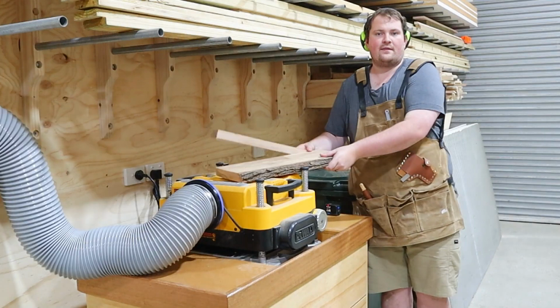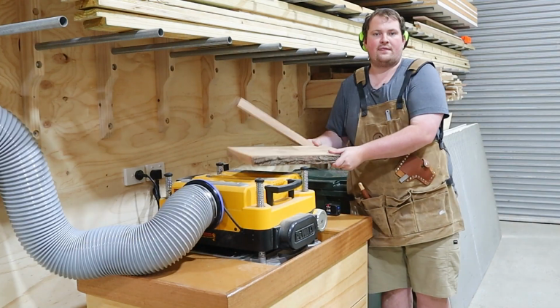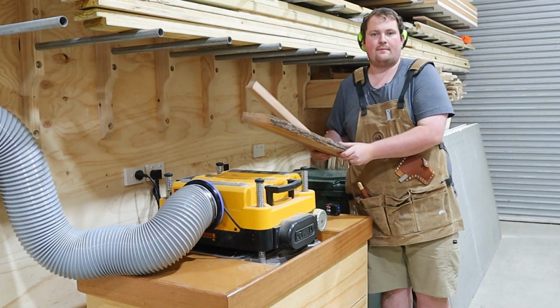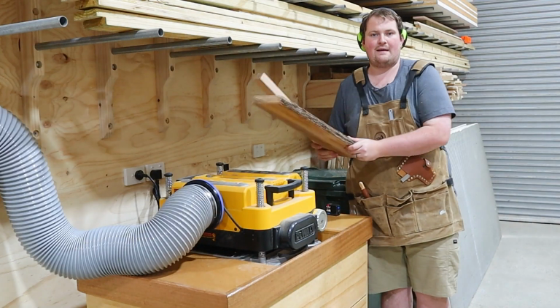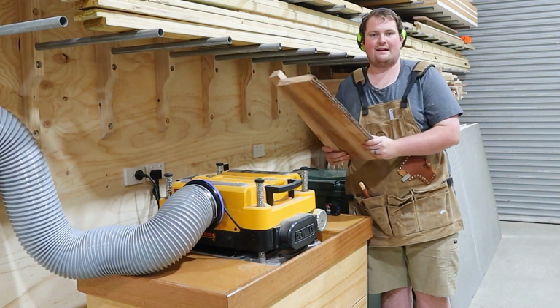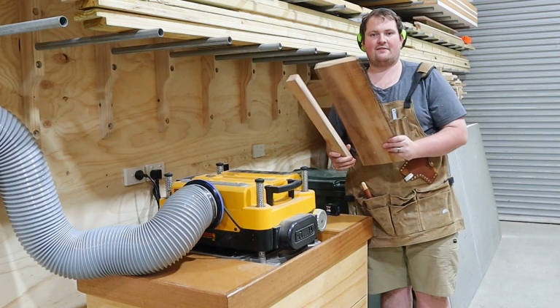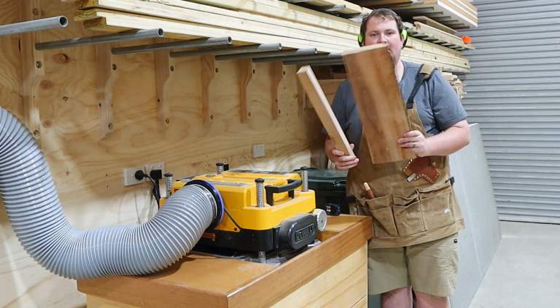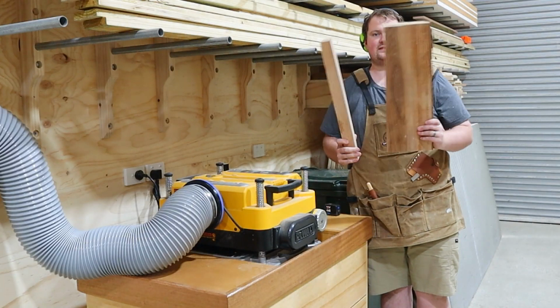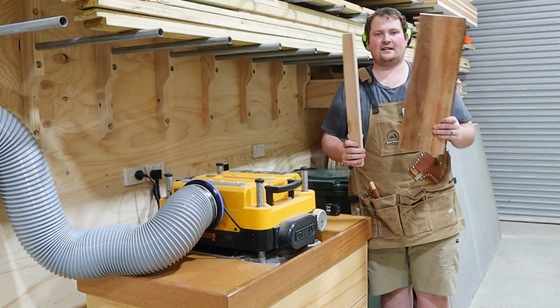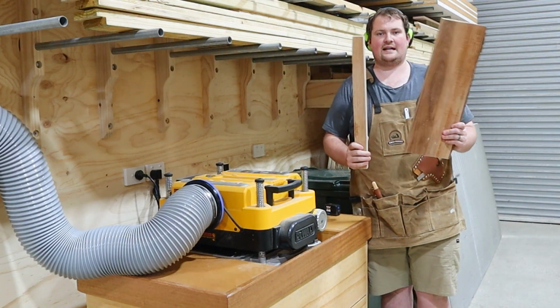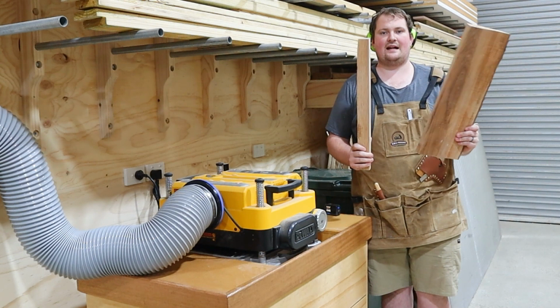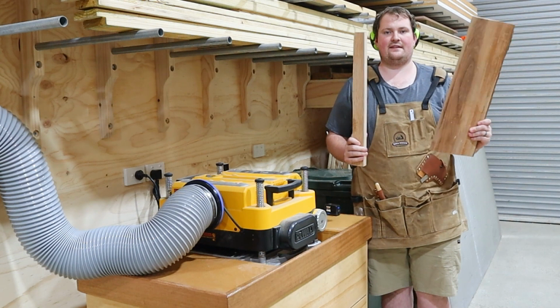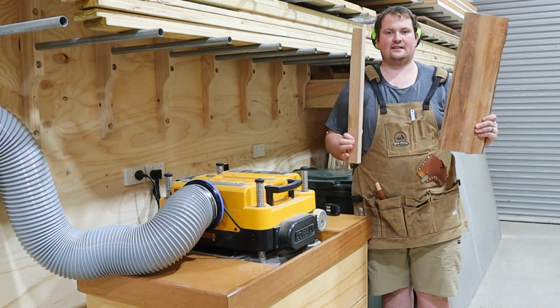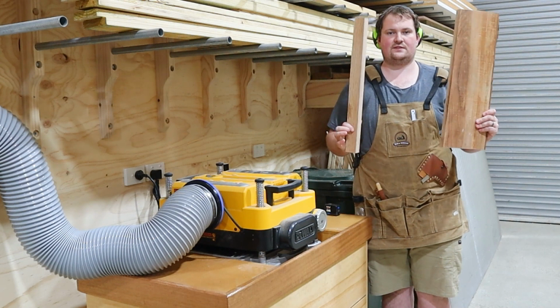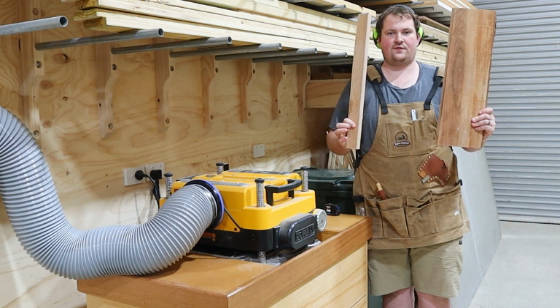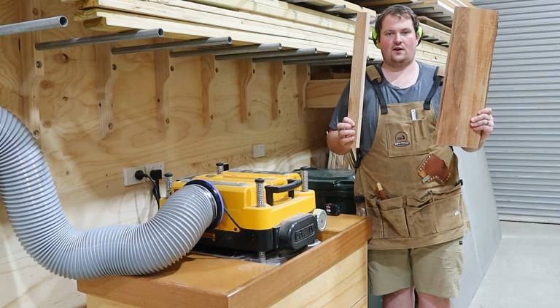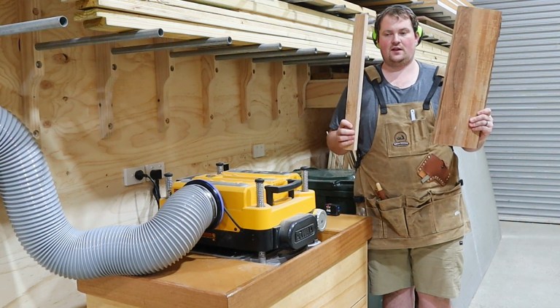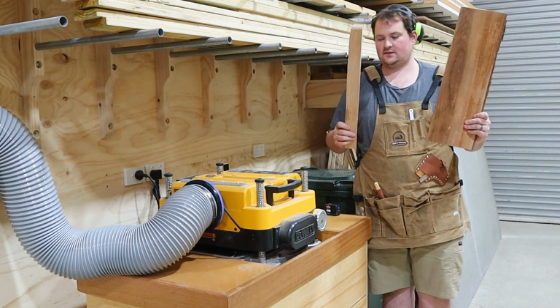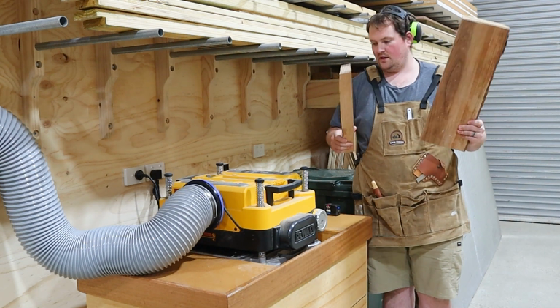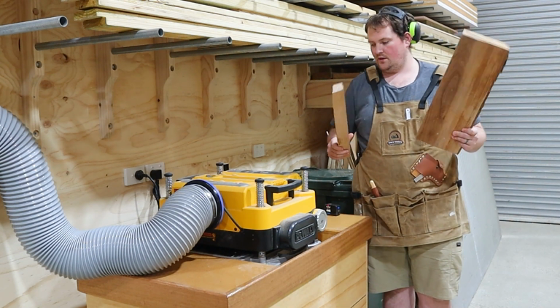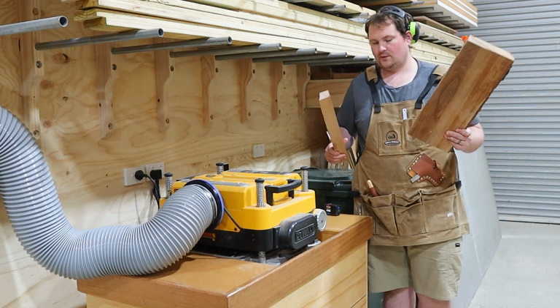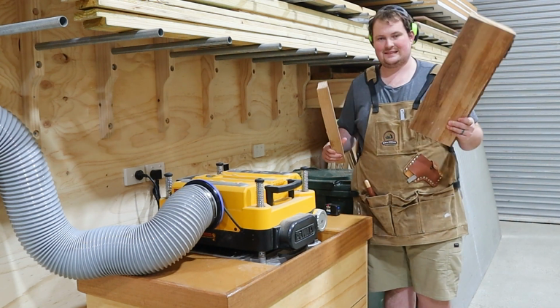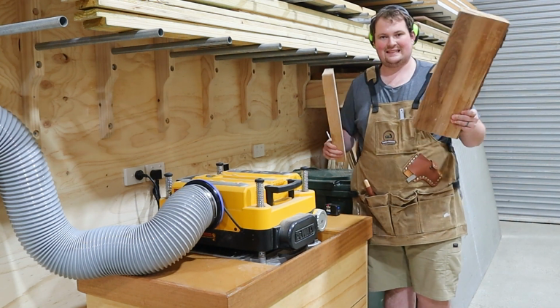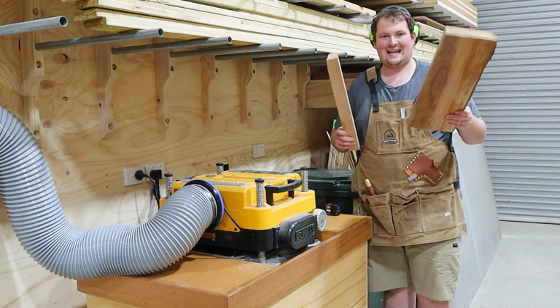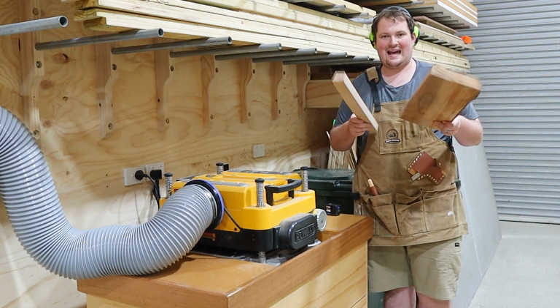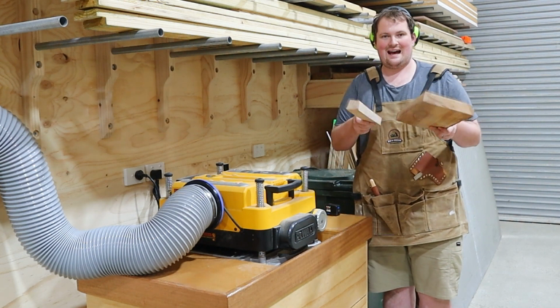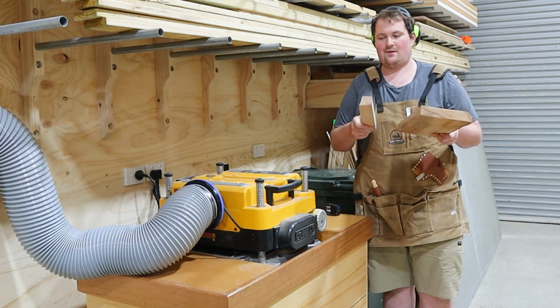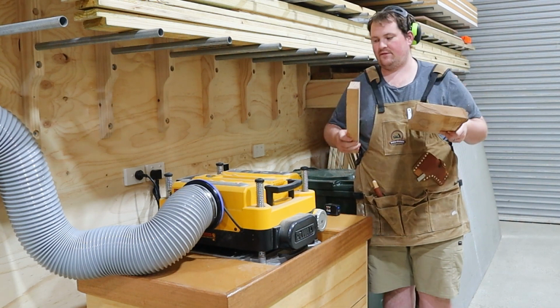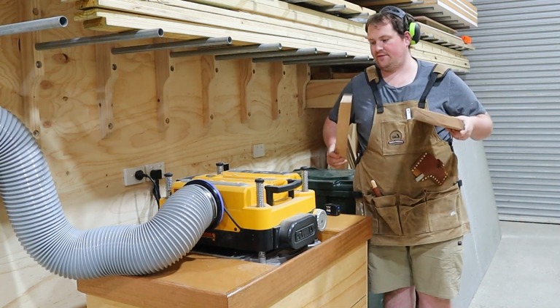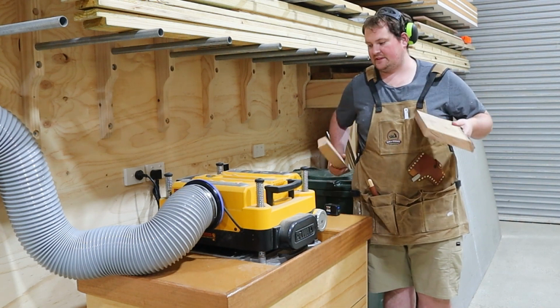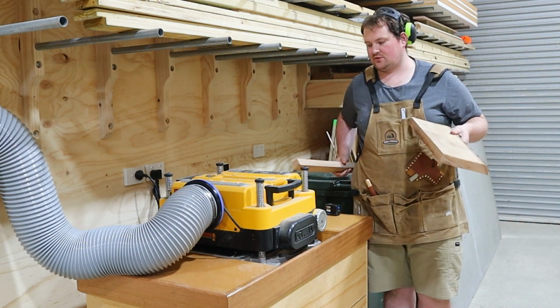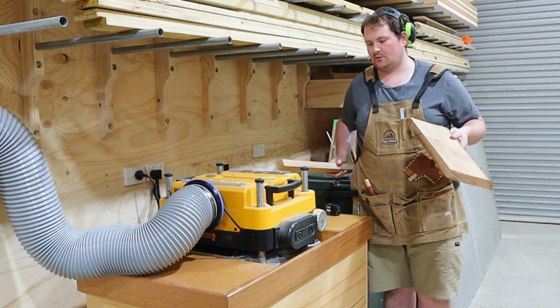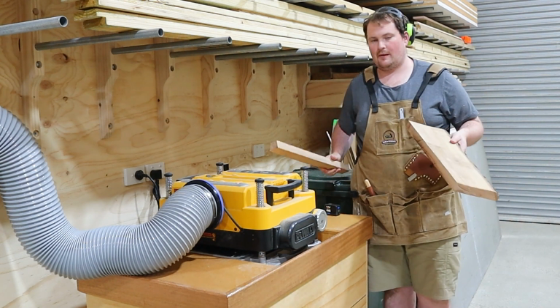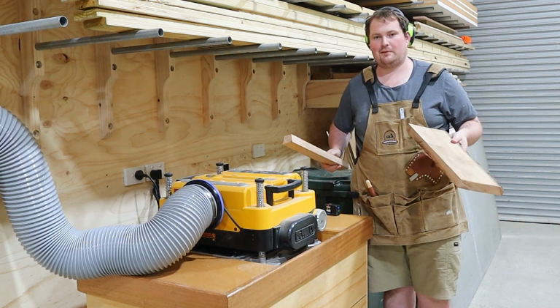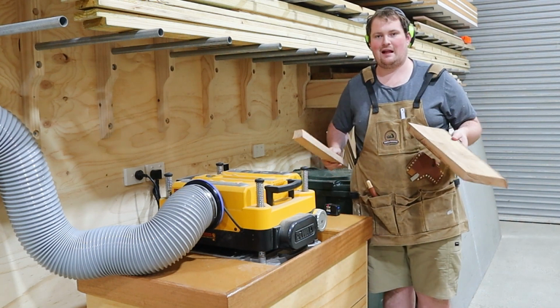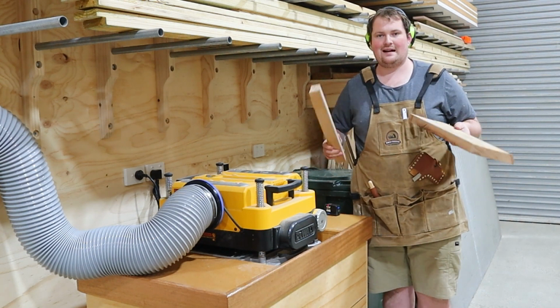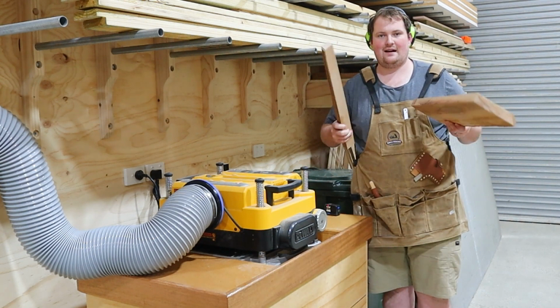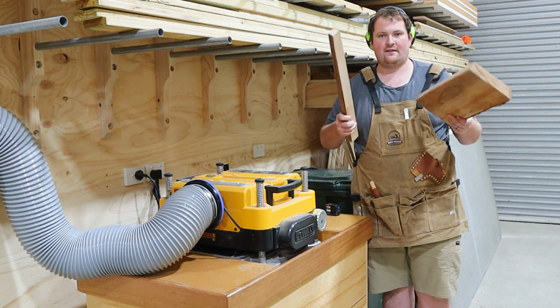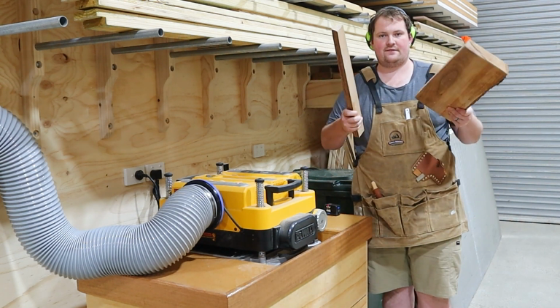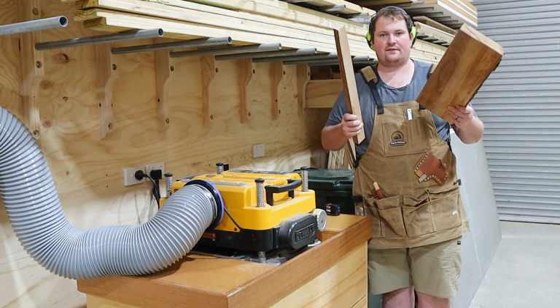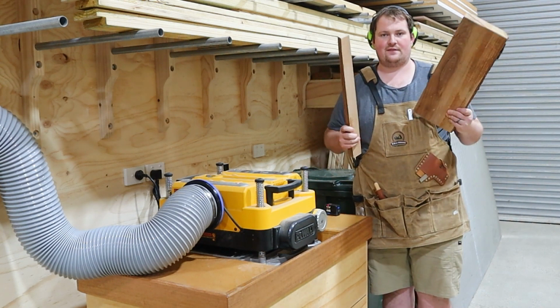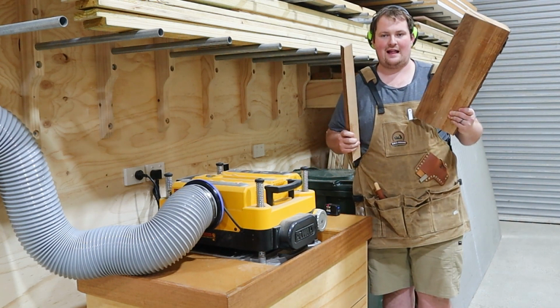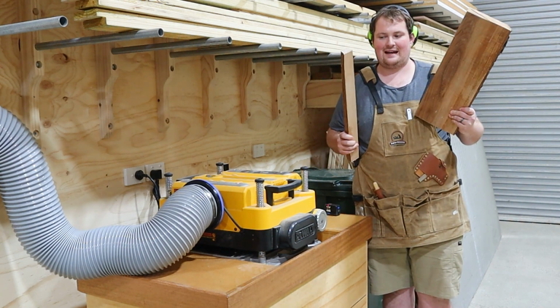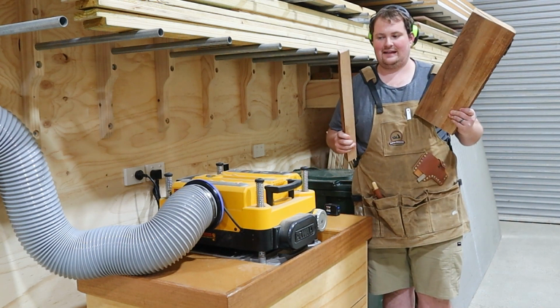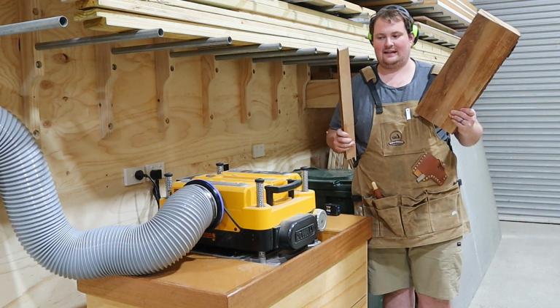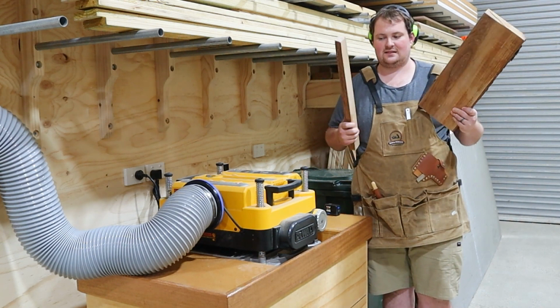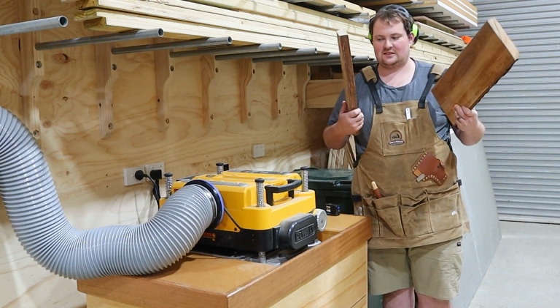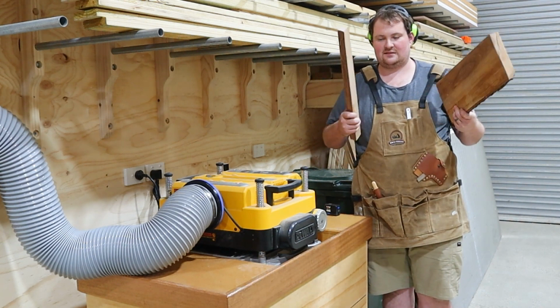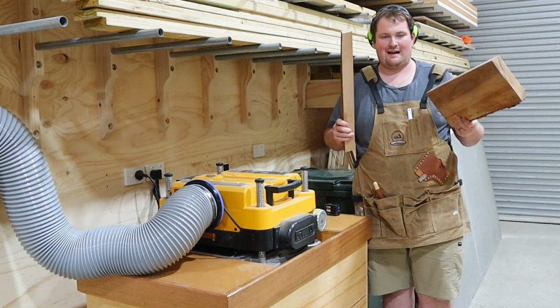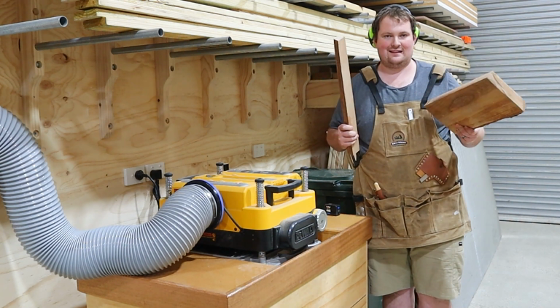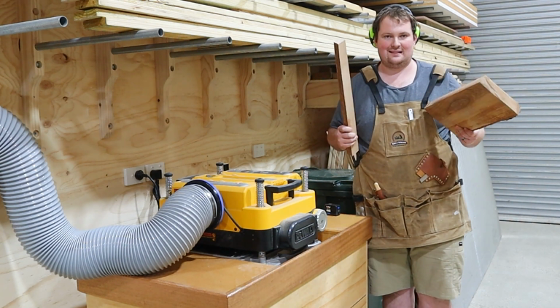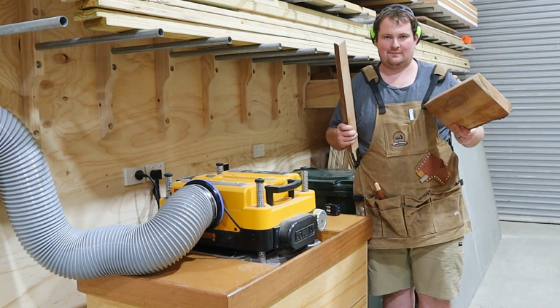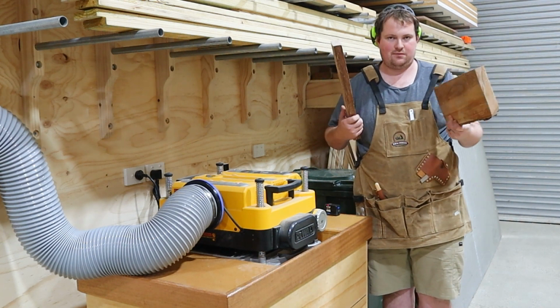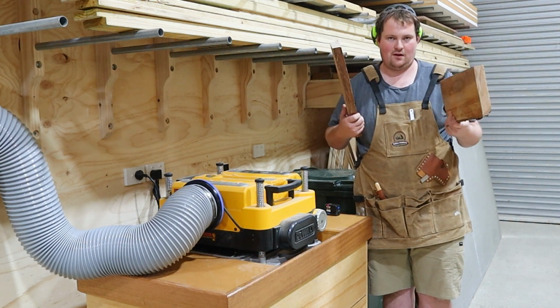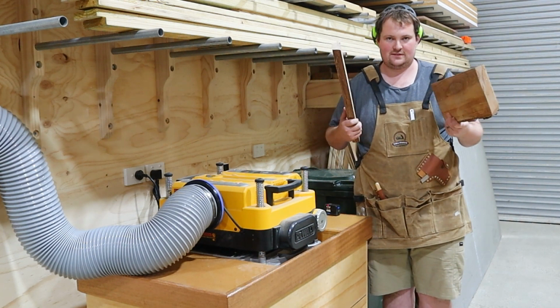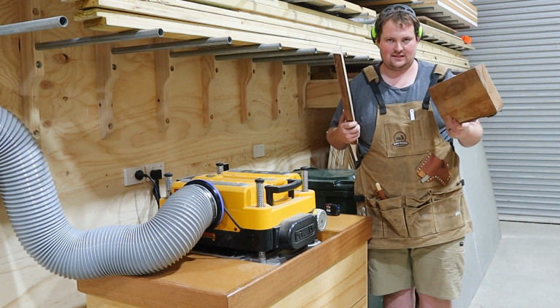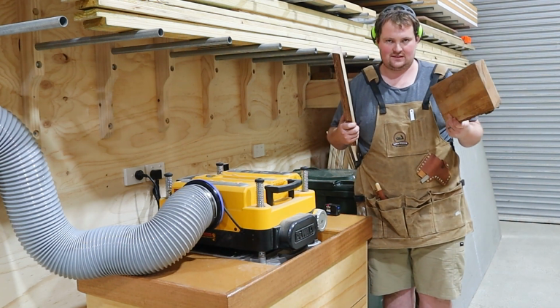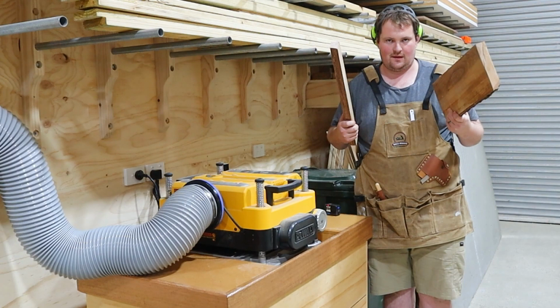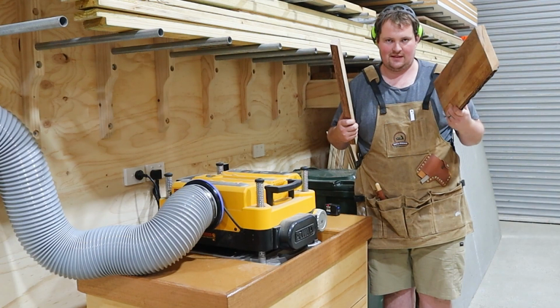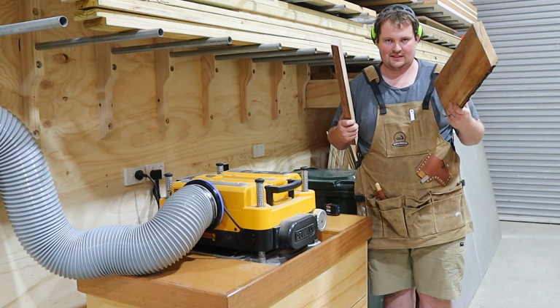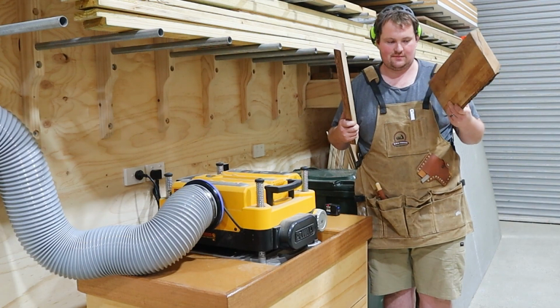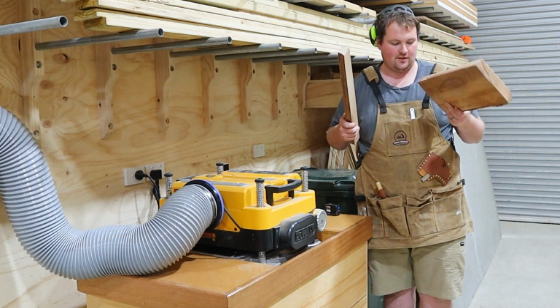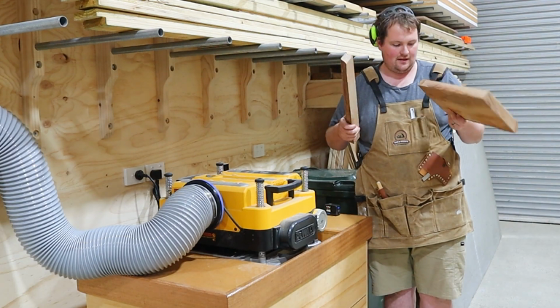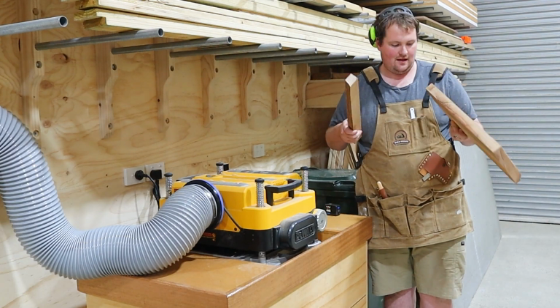The main reason I cut this first was so it now fits through my planer for flattening, which just made the process so much smoother.